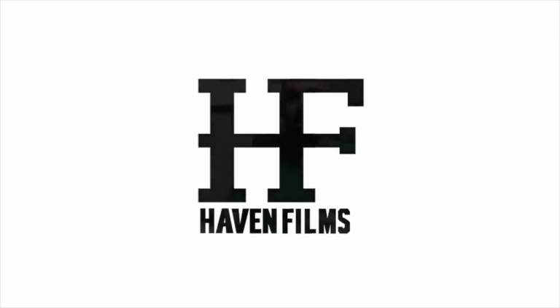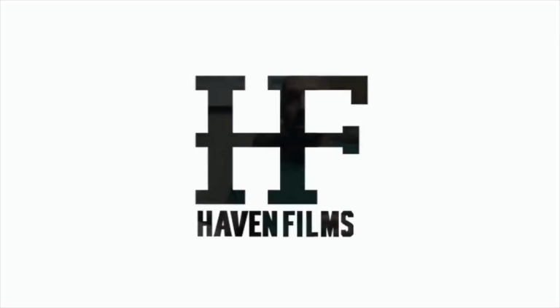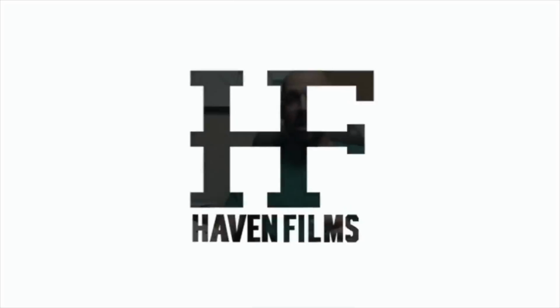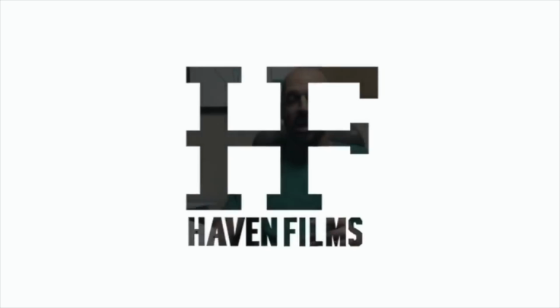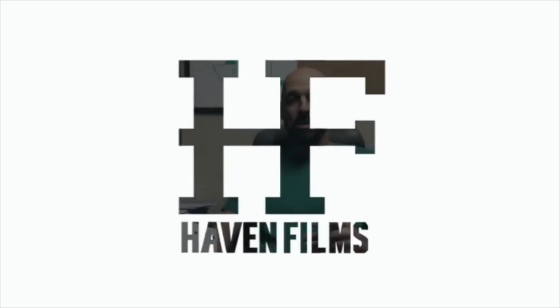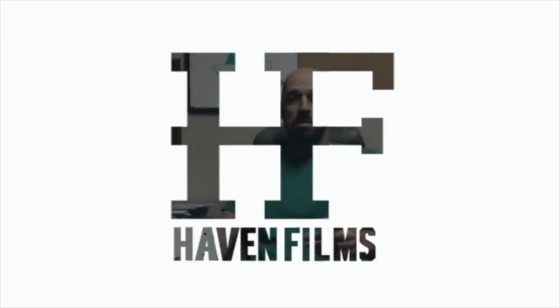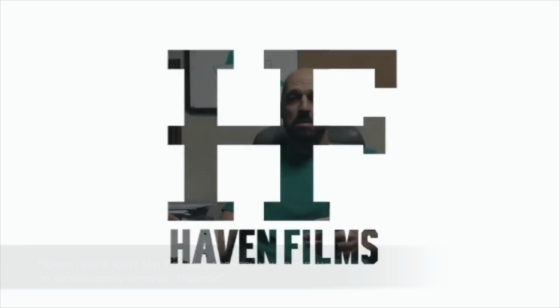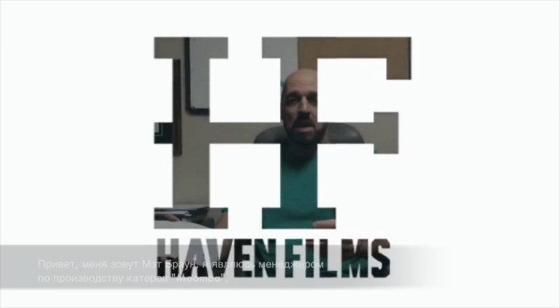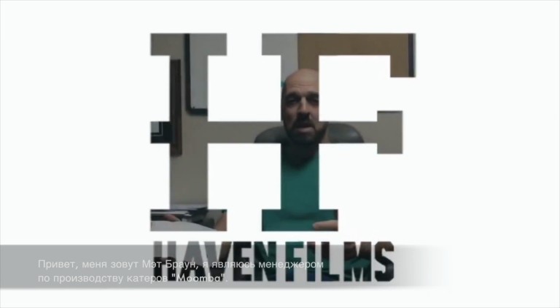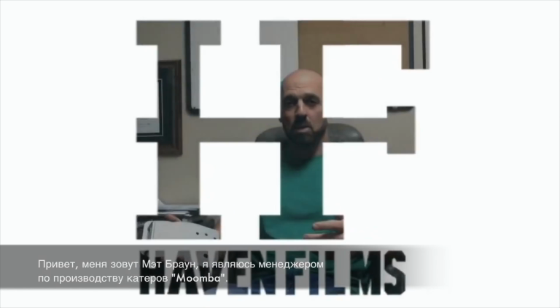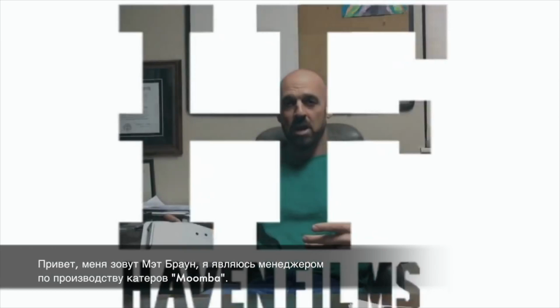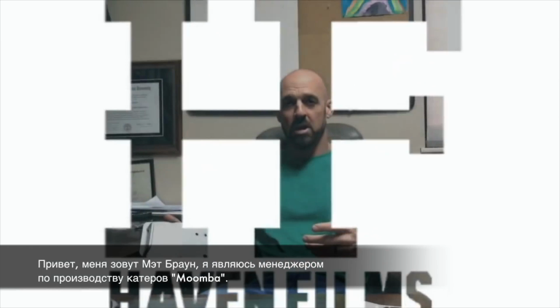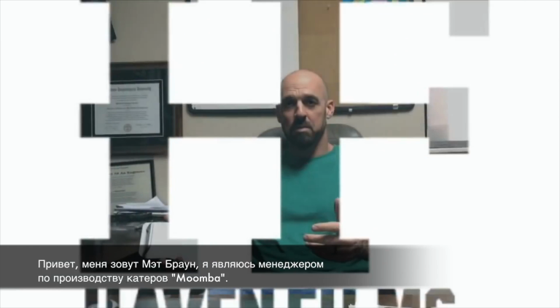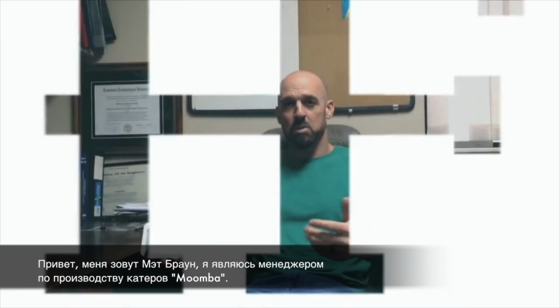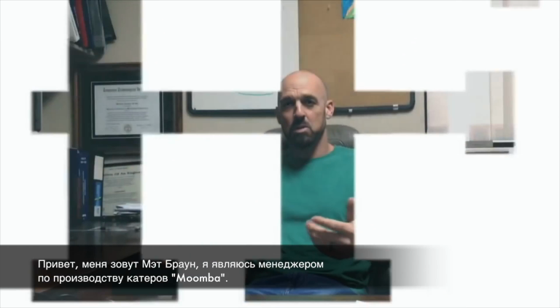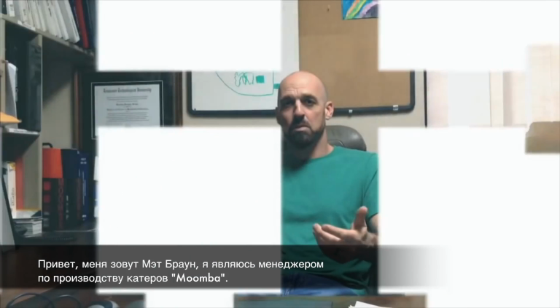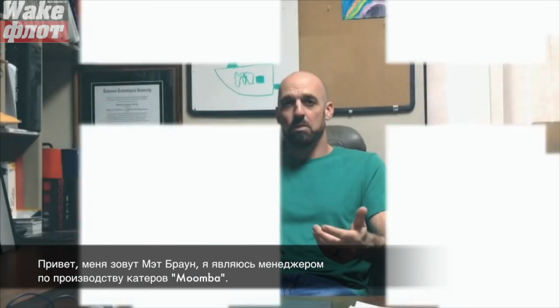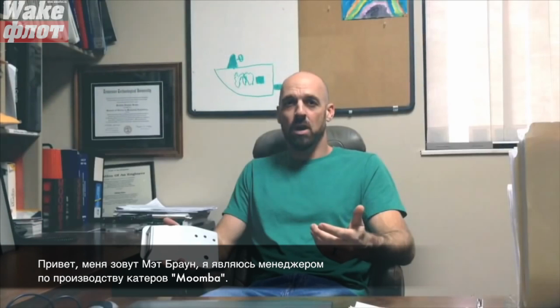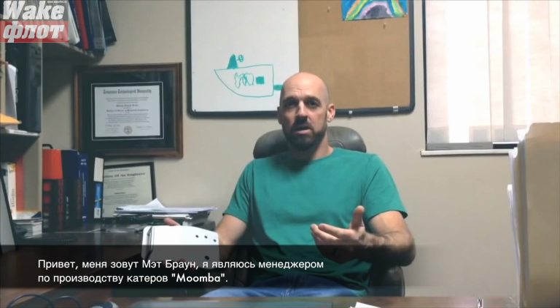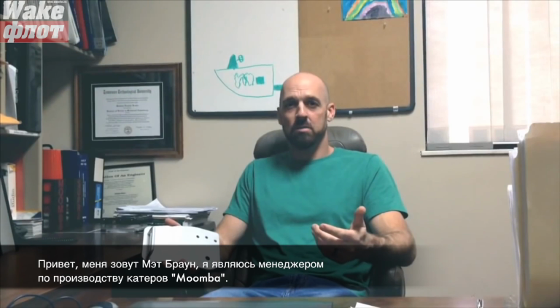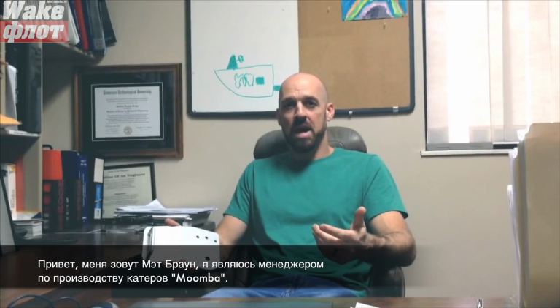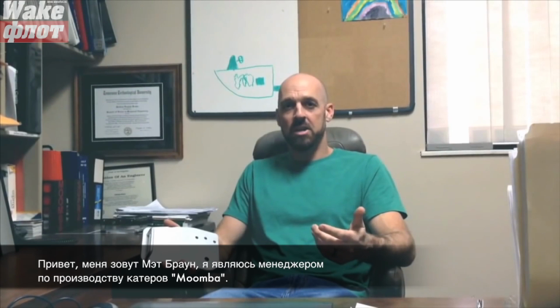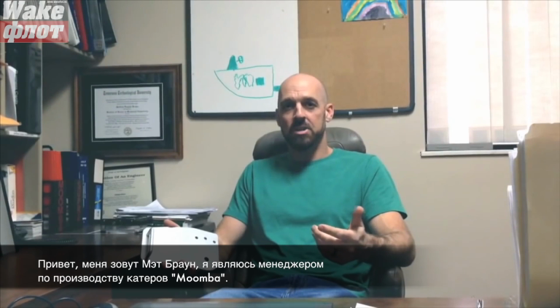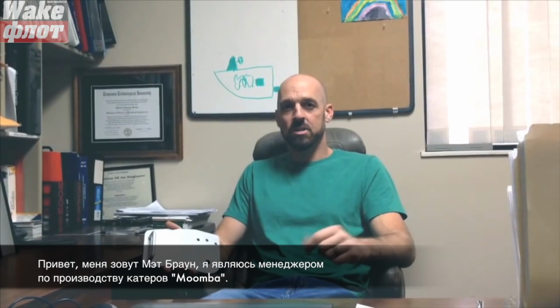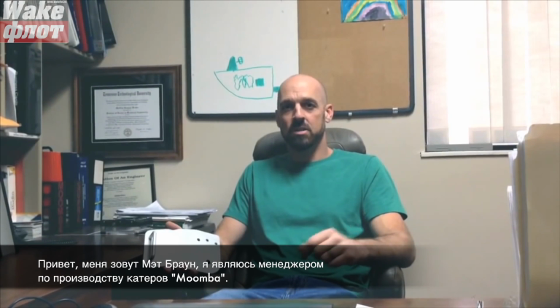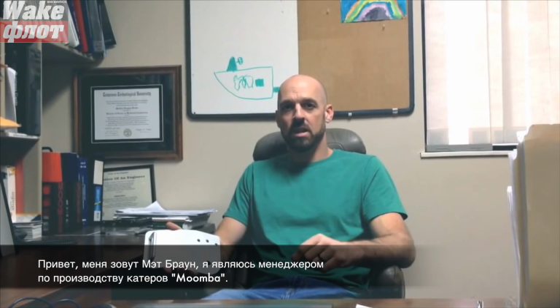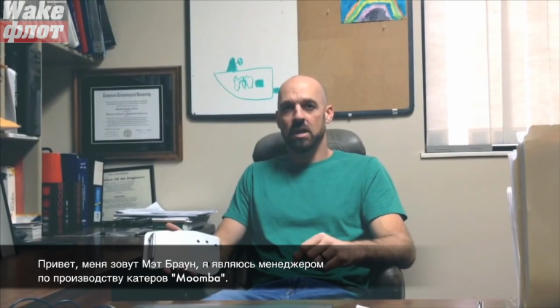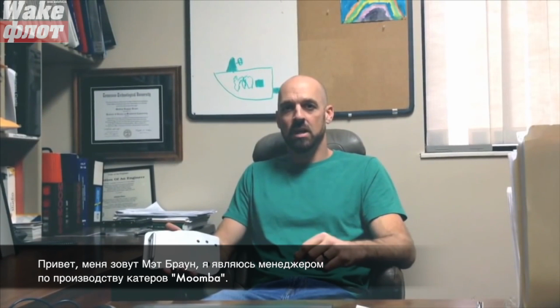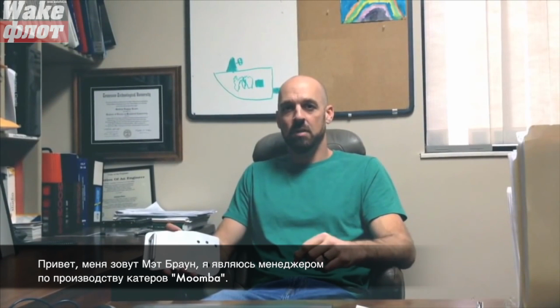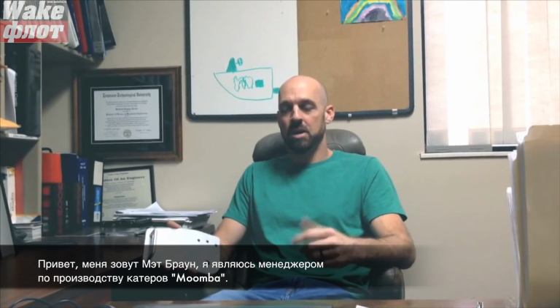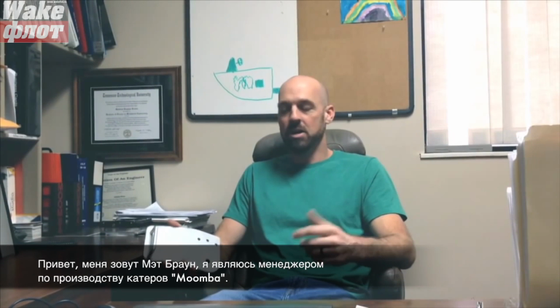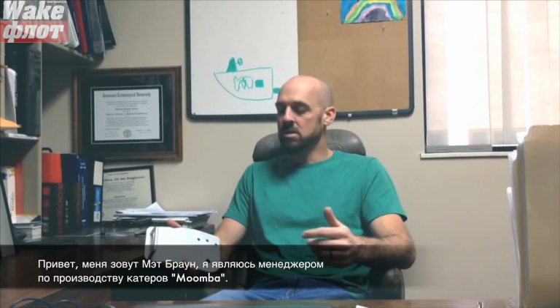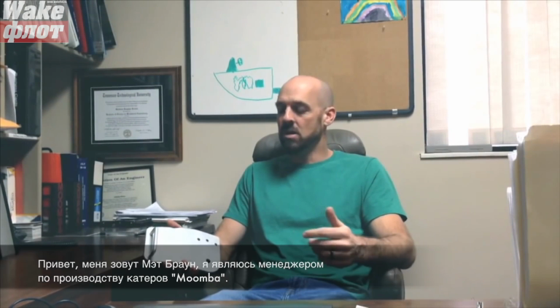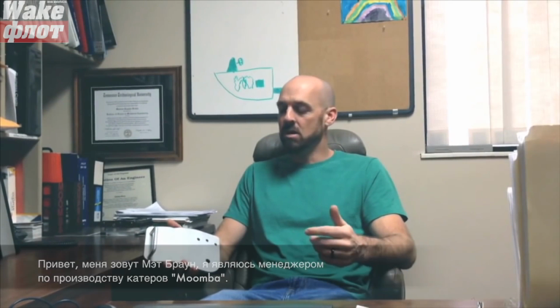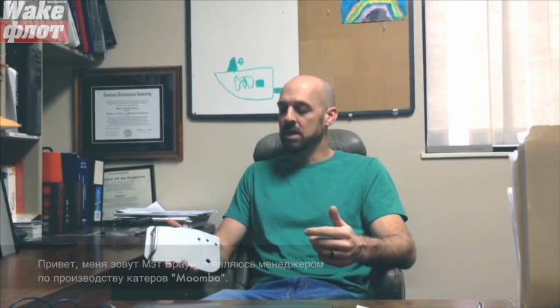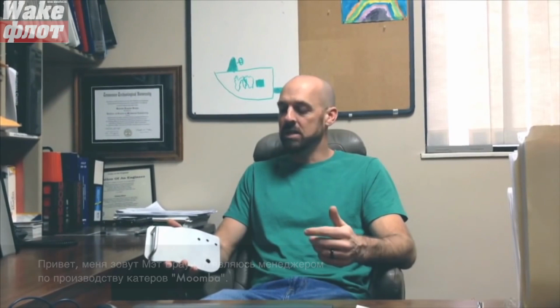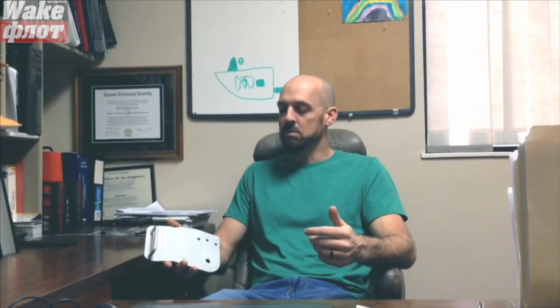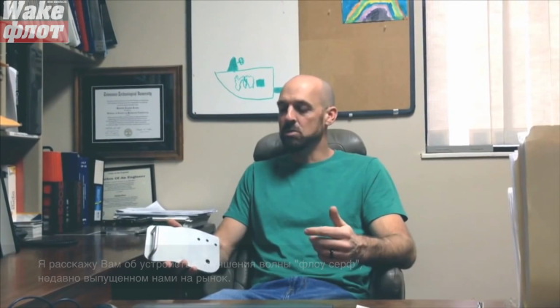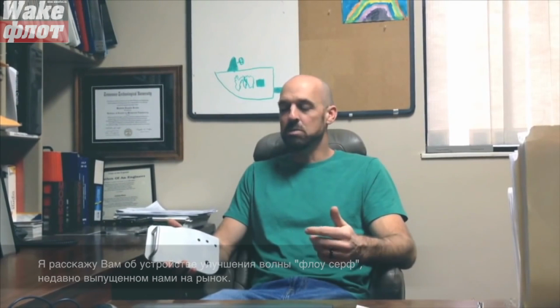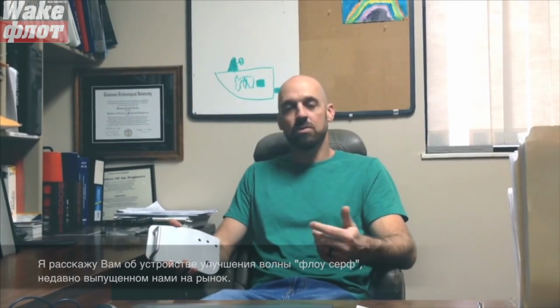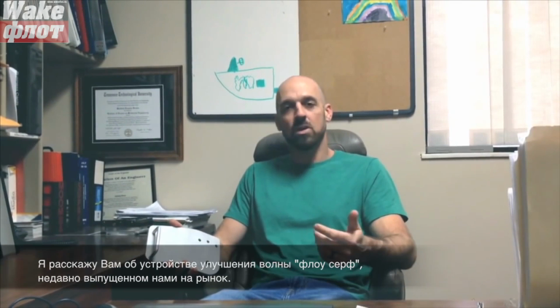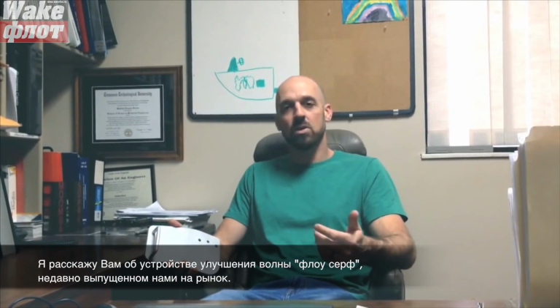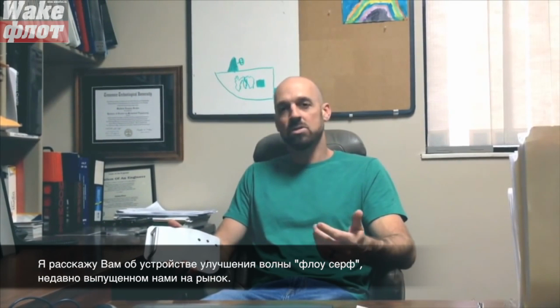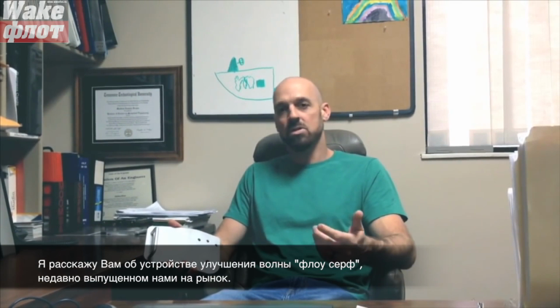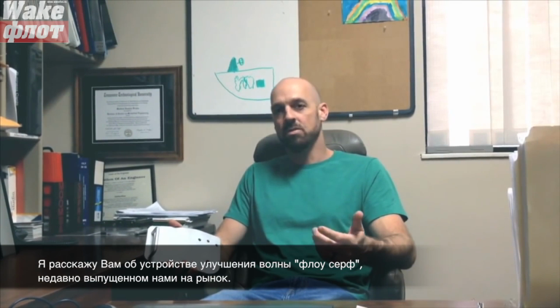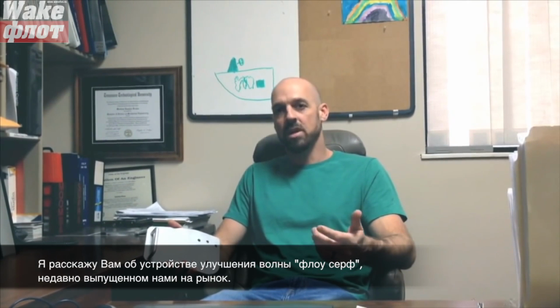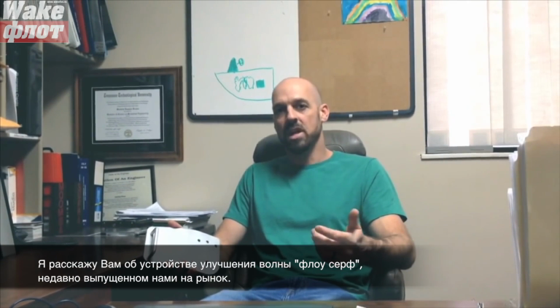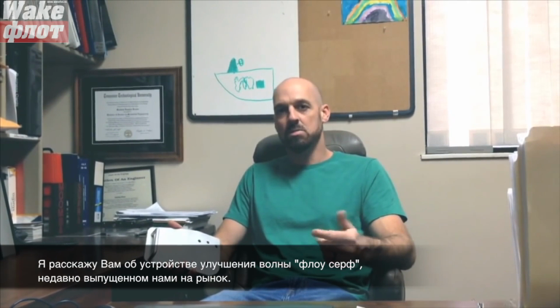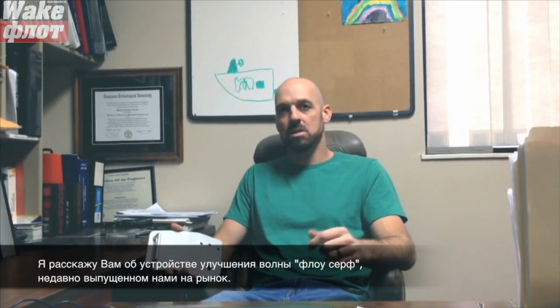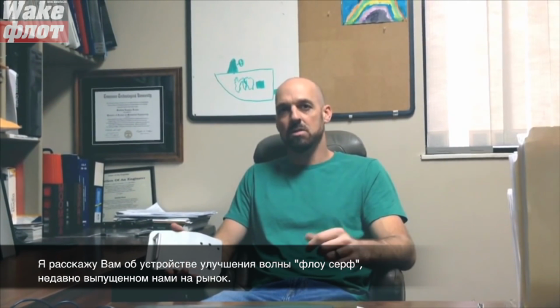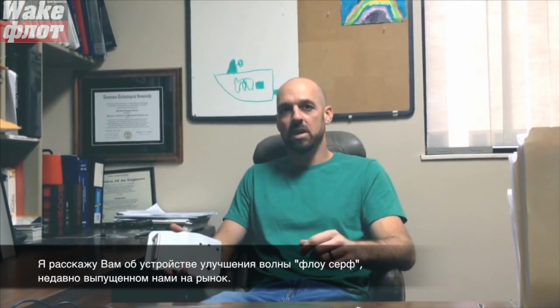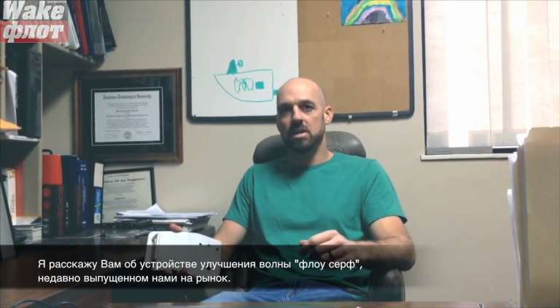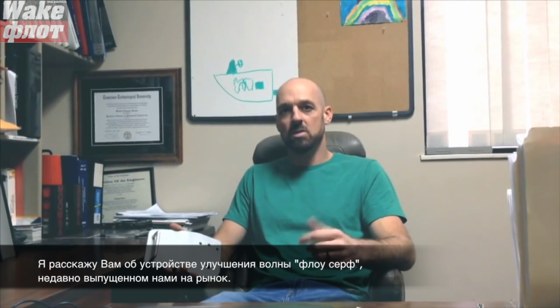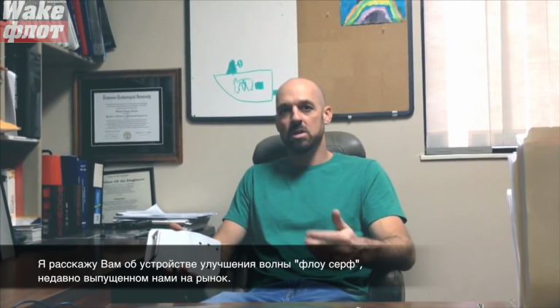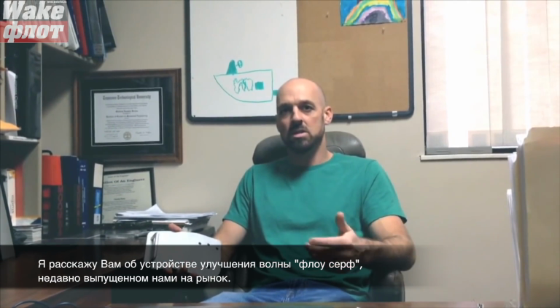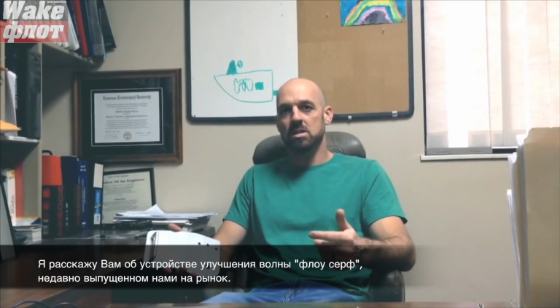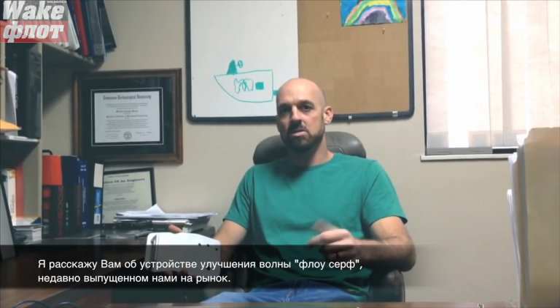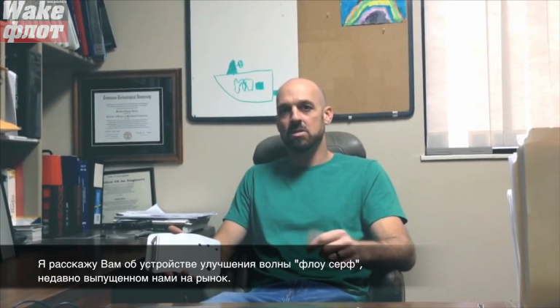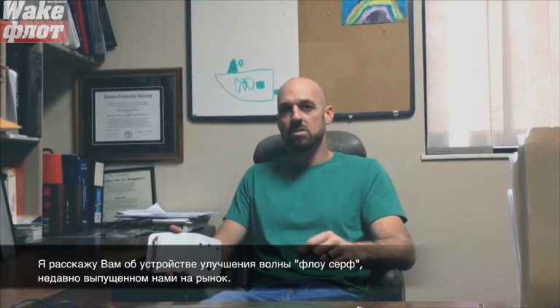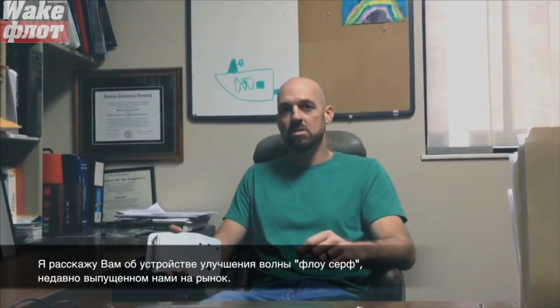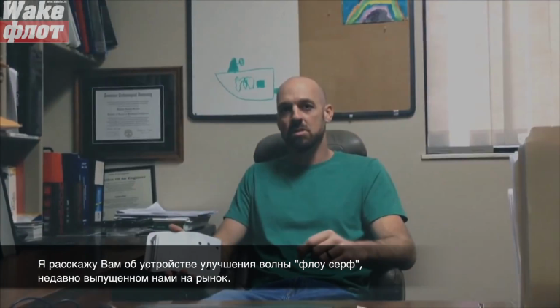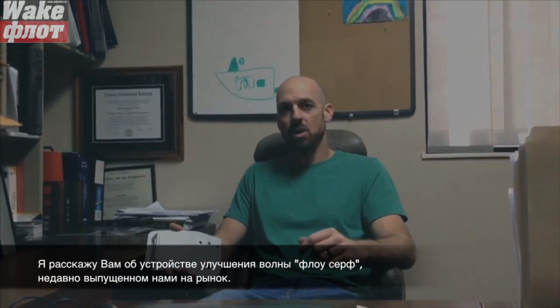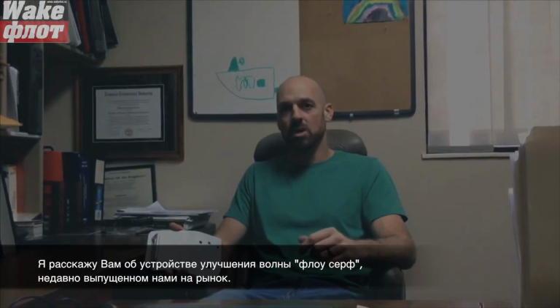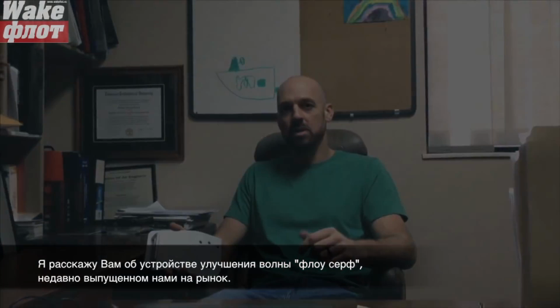Hi, my name is Matt Brown. I'm the Moomba Product Manager. I'm here to talk about the Moomba Flow Surf Enhancement Device that we just introduced to the market.